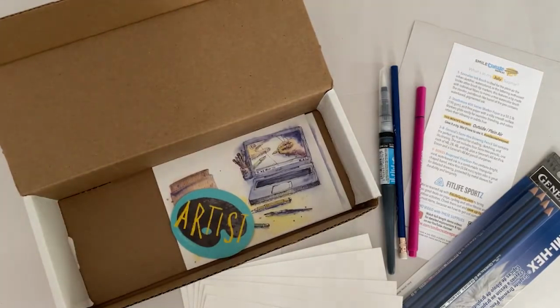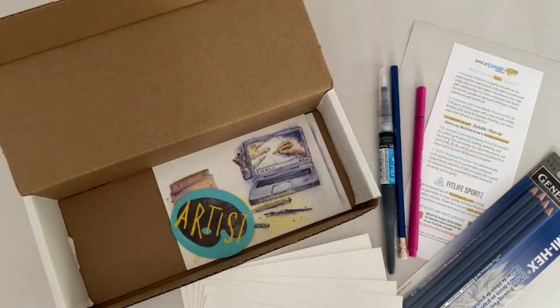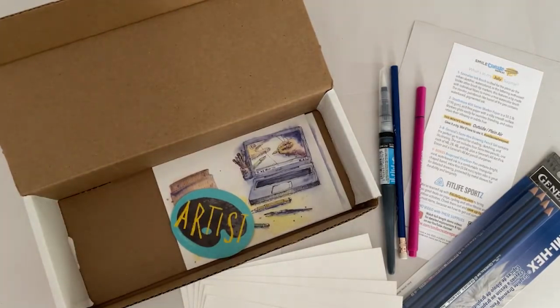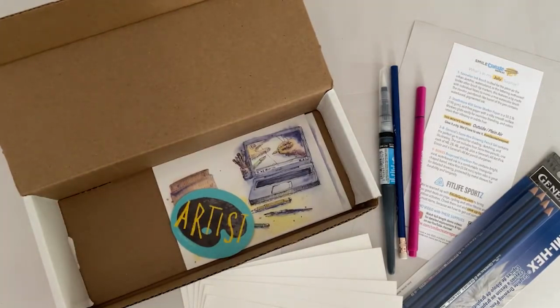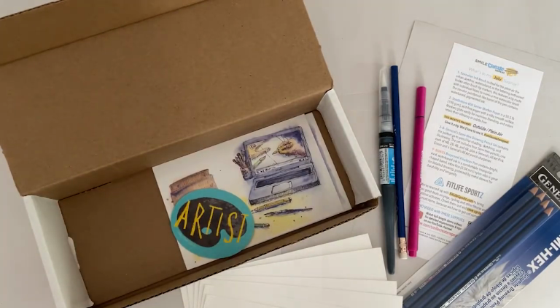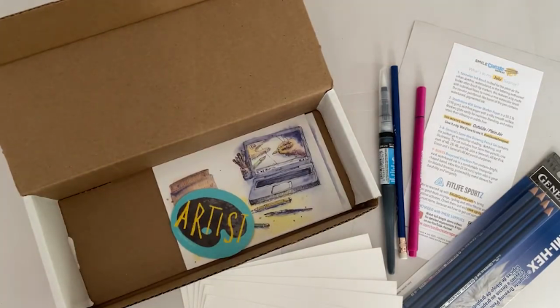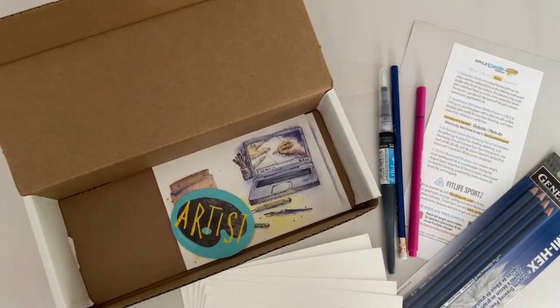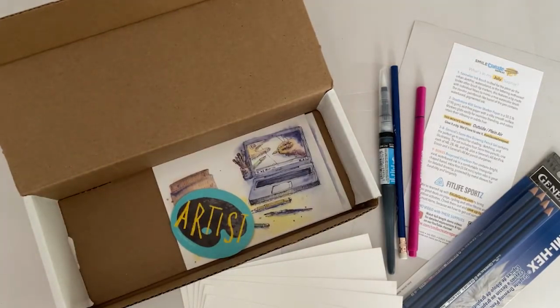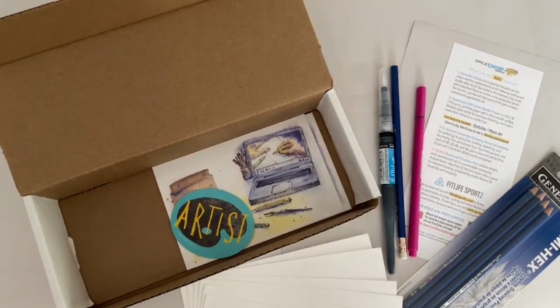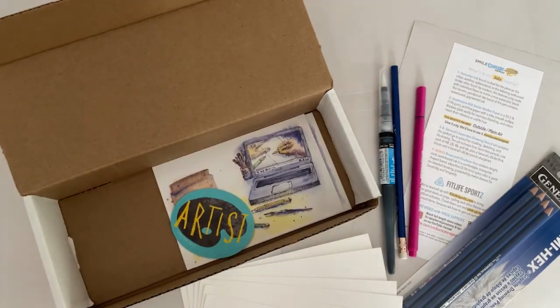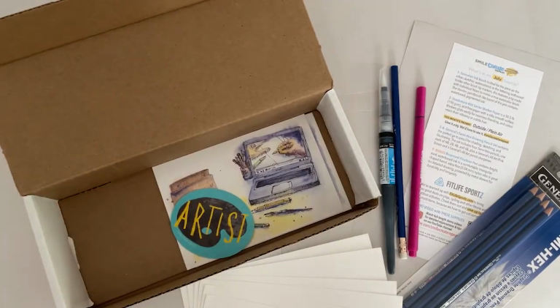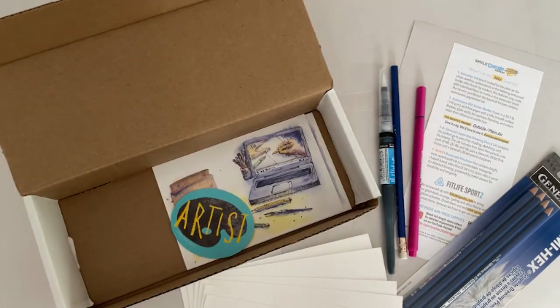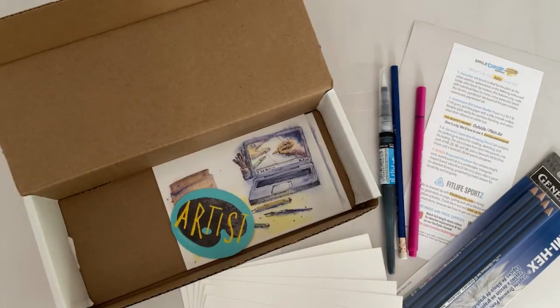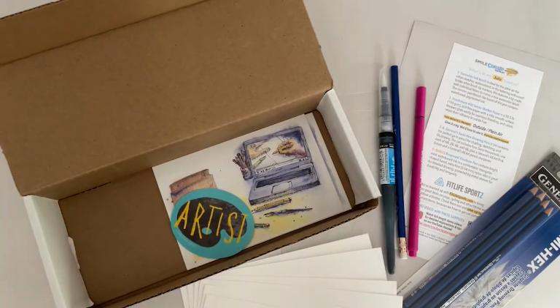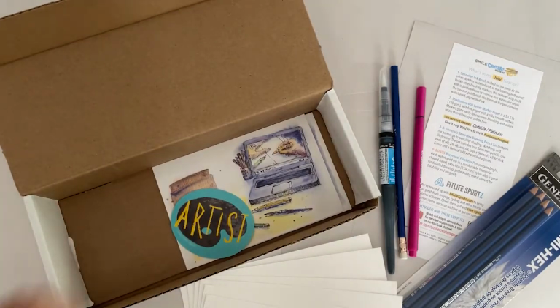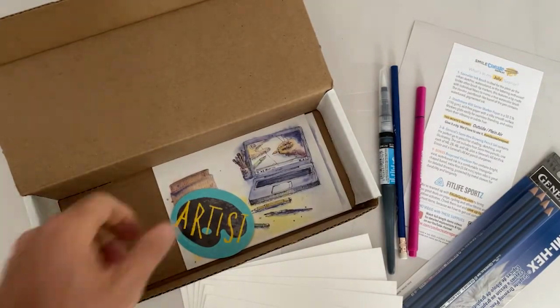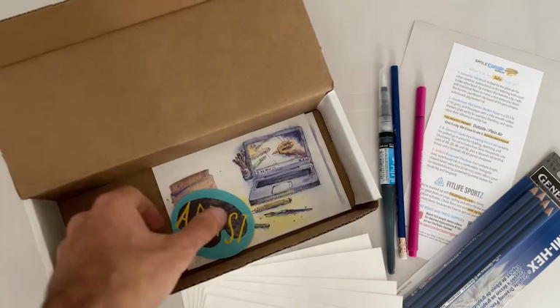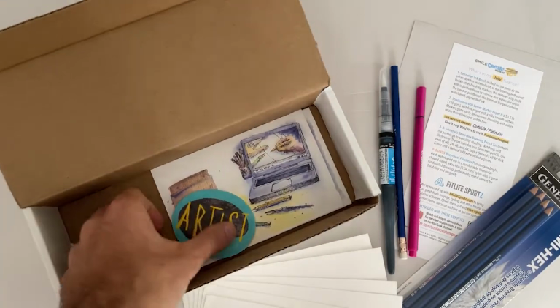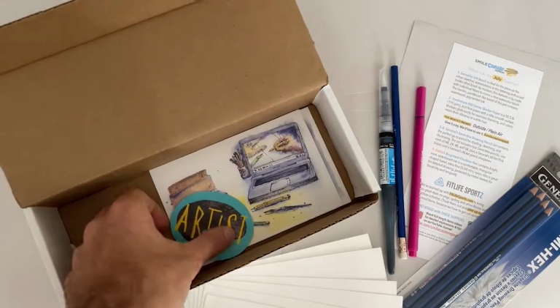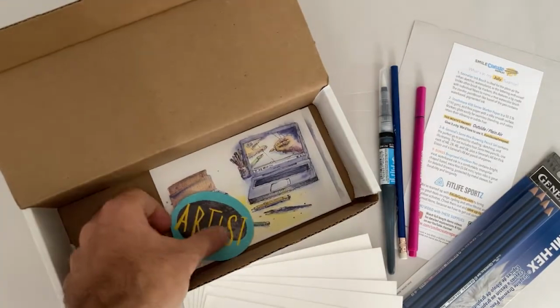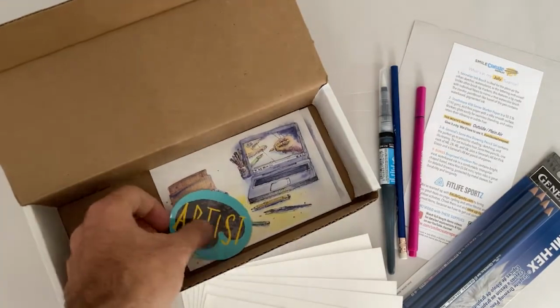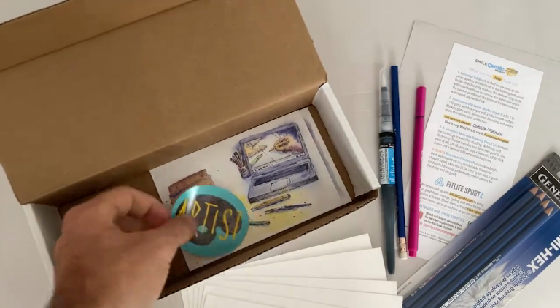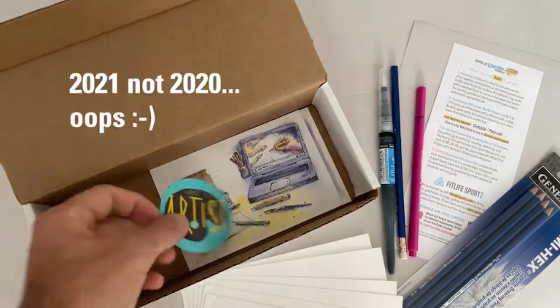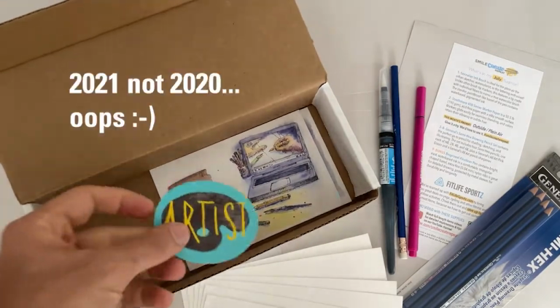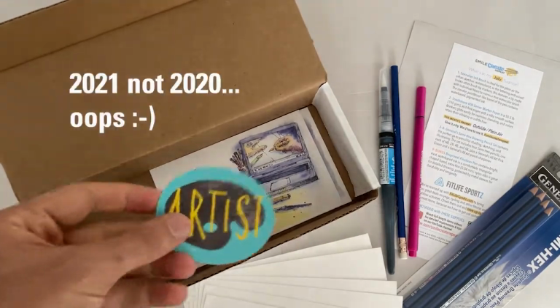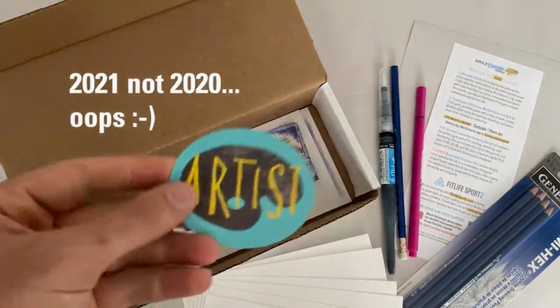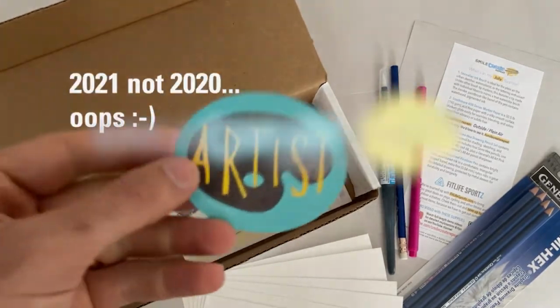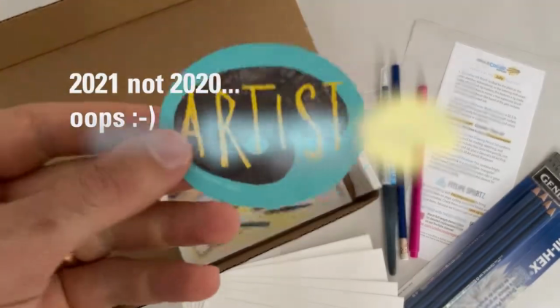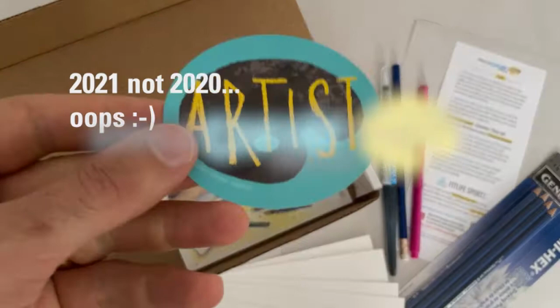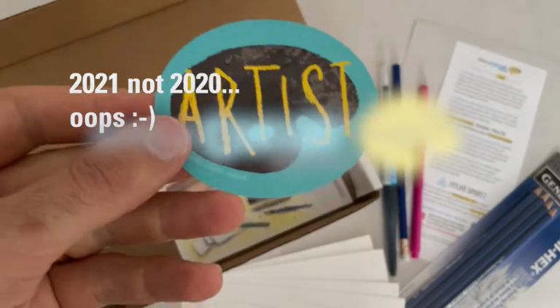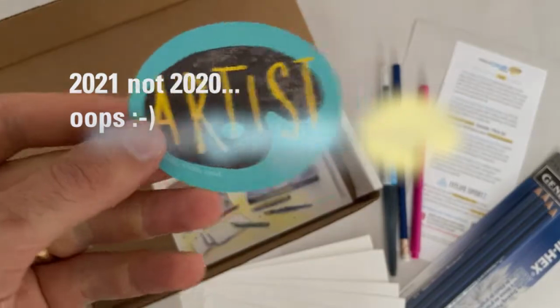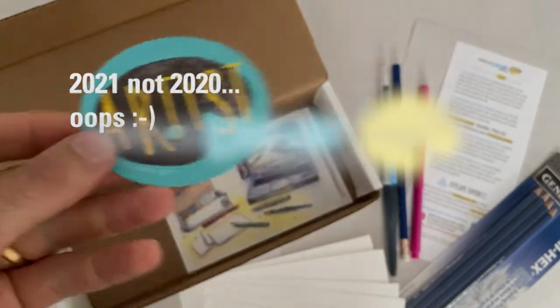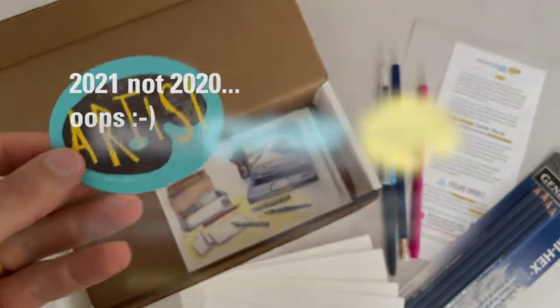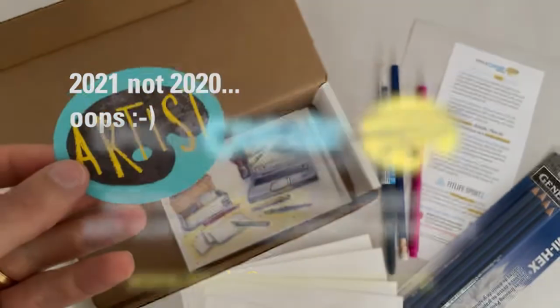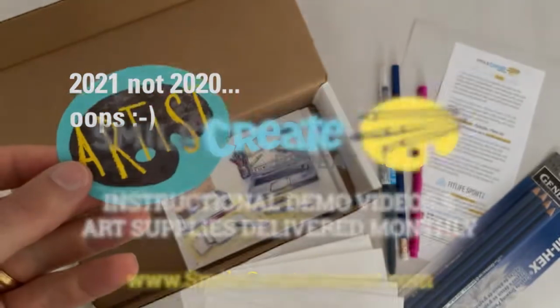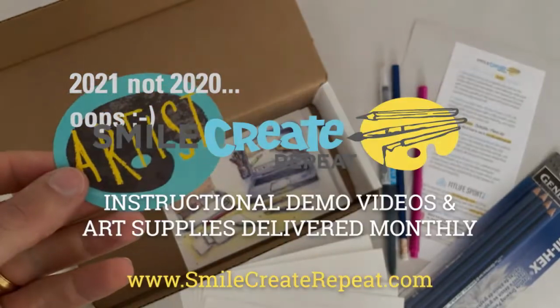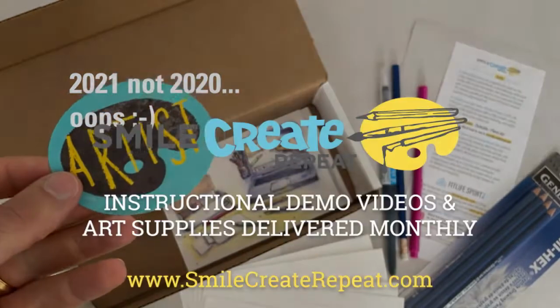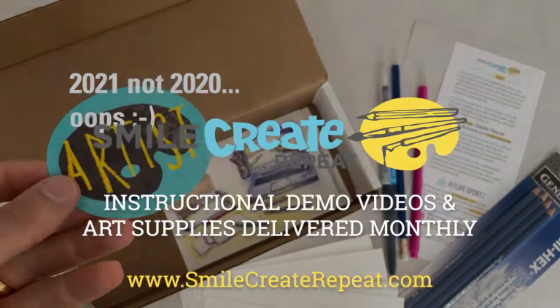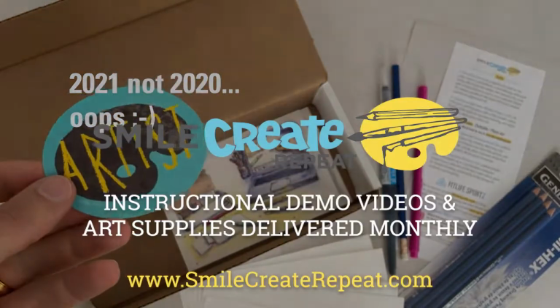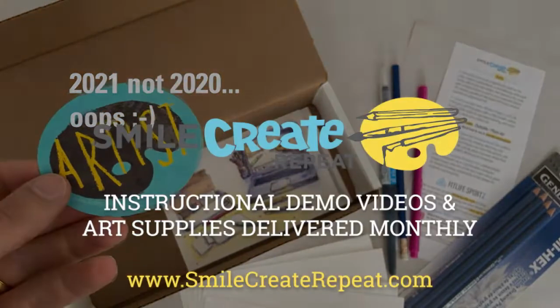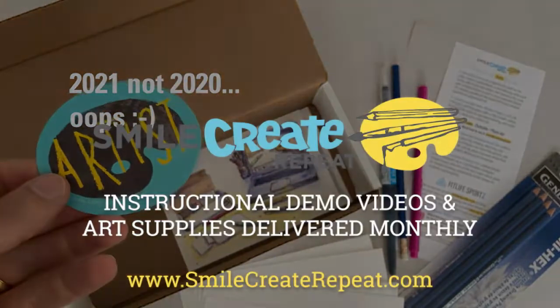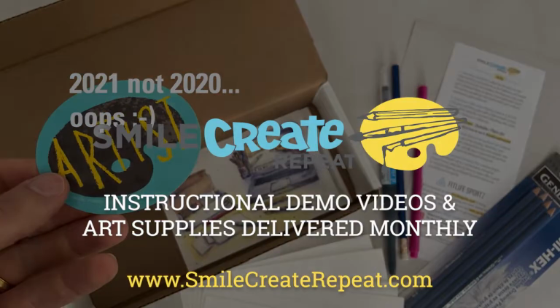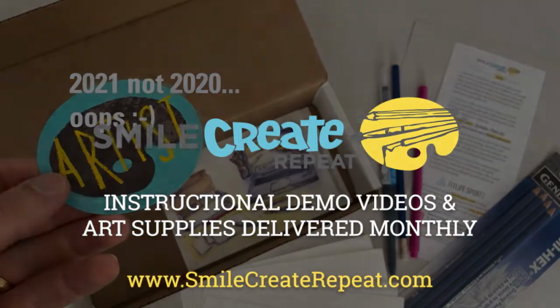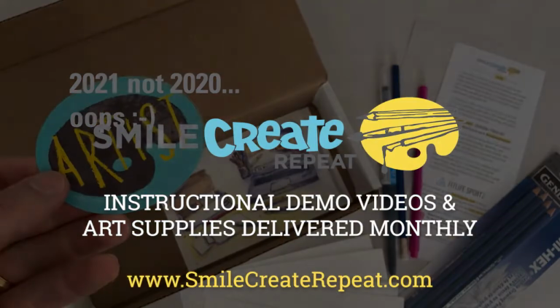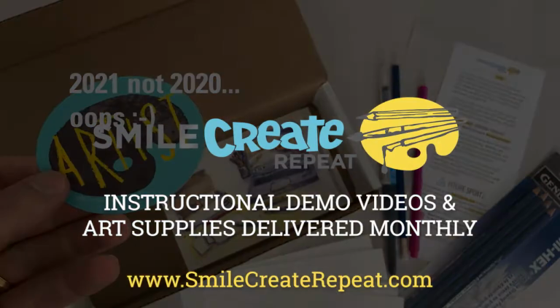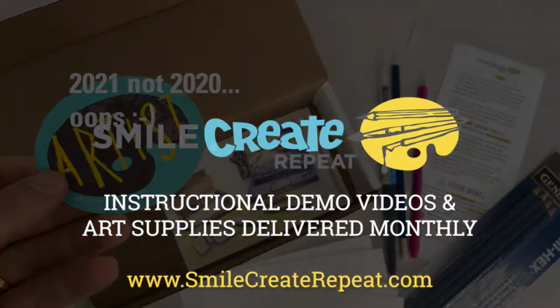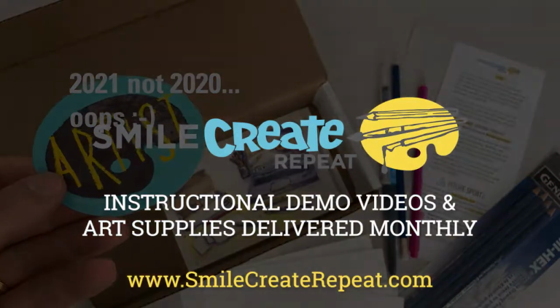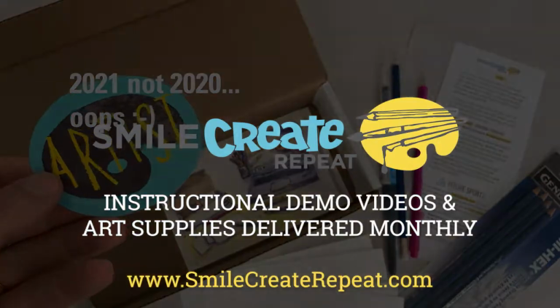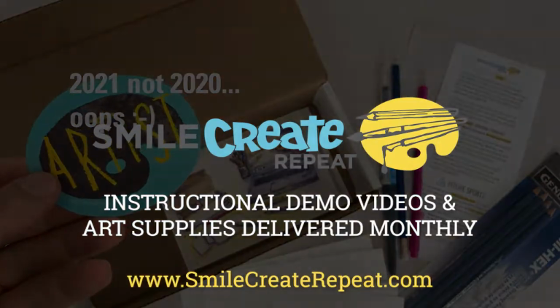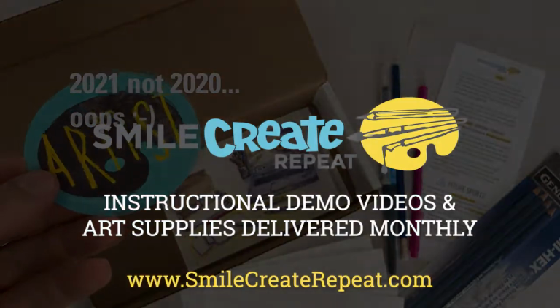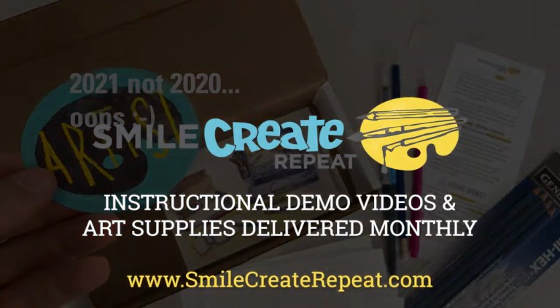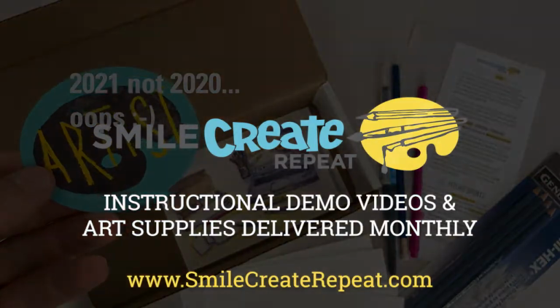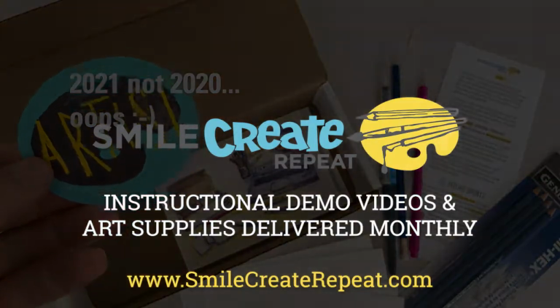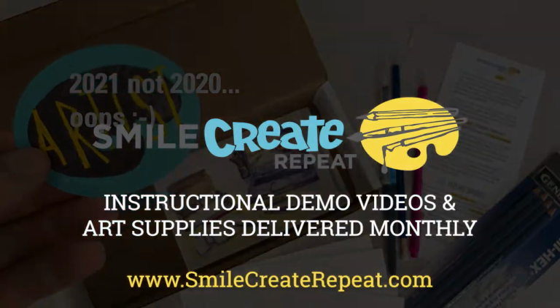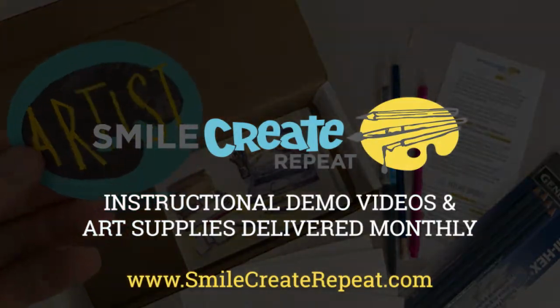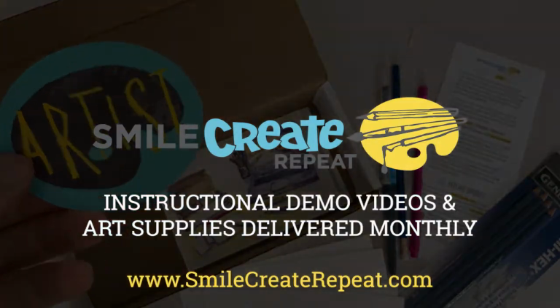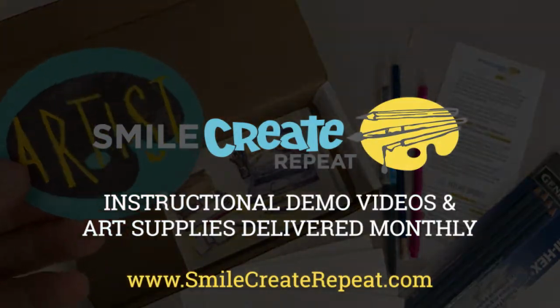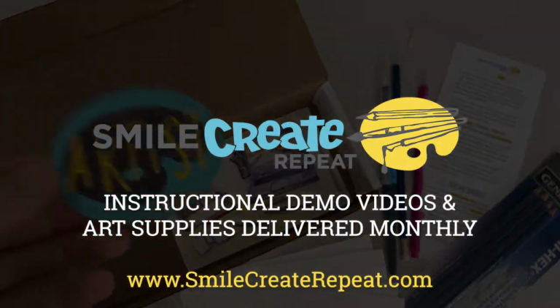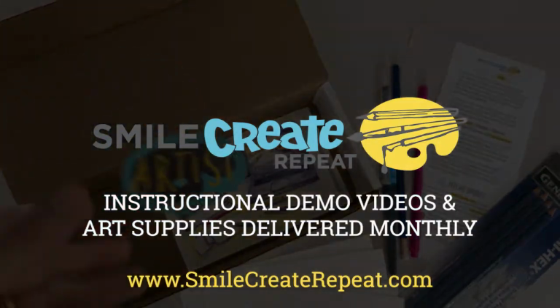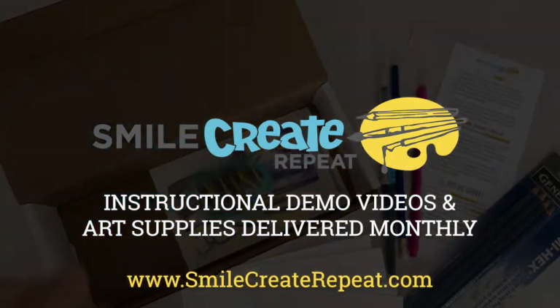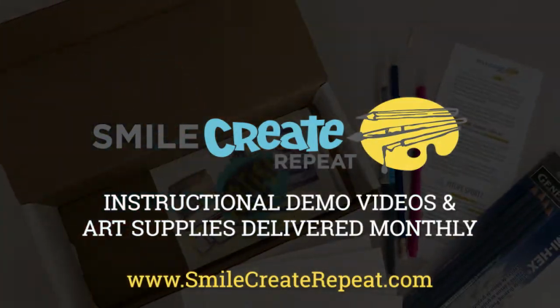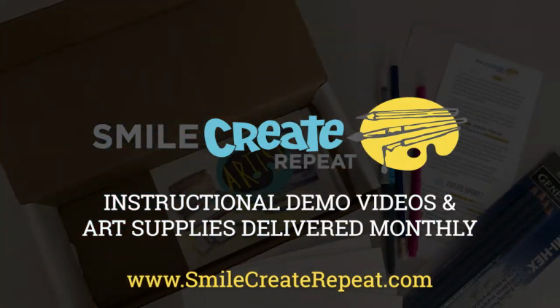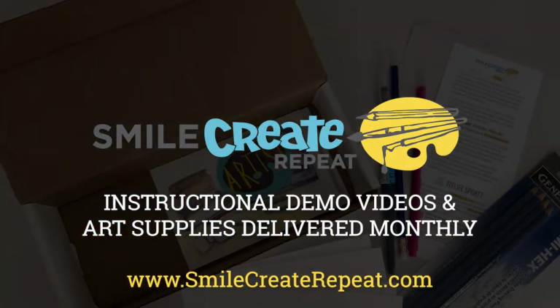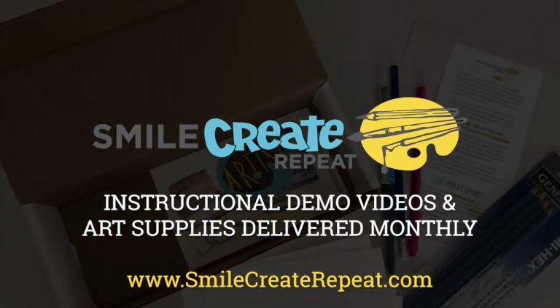There you go, that's the July 2021 box. Hope you enjoyed it, have a great month, and remember to smile, create, repeat.